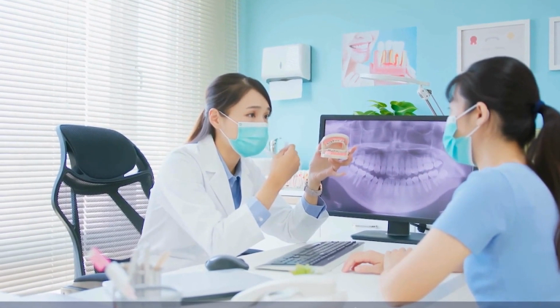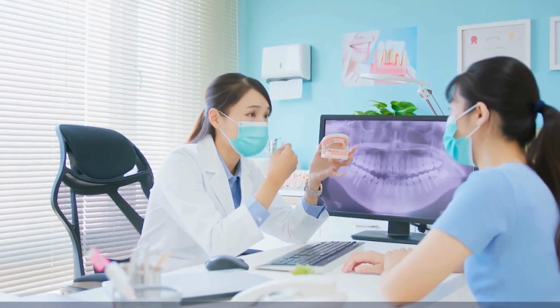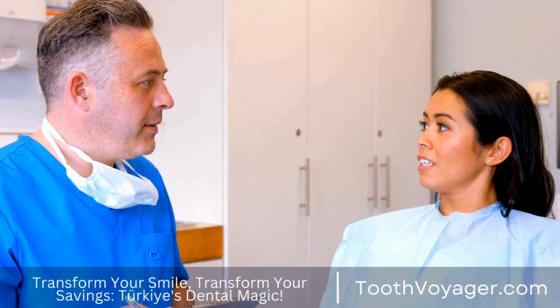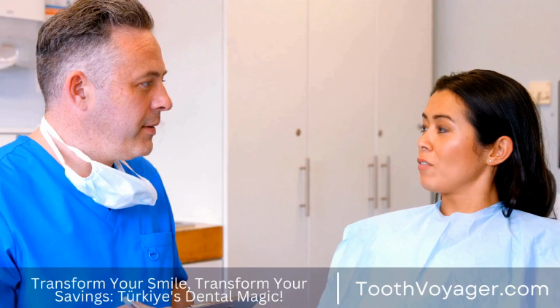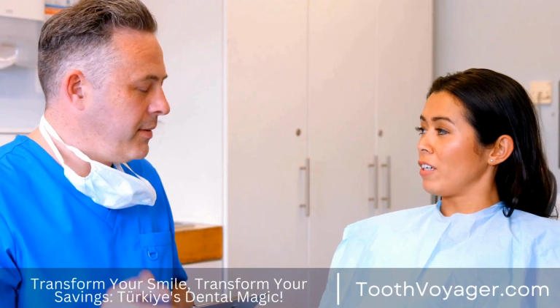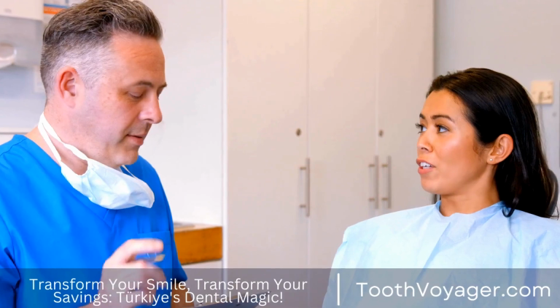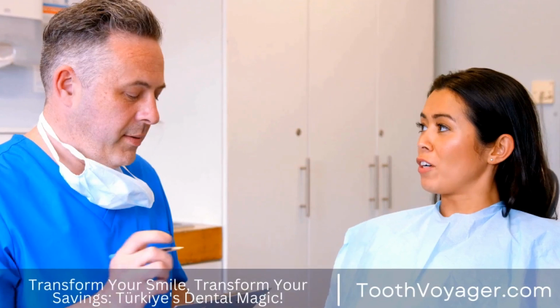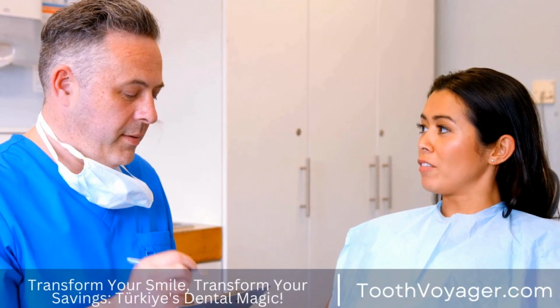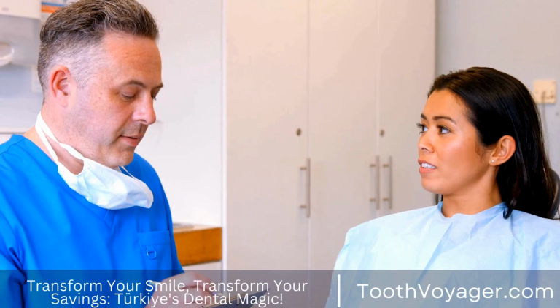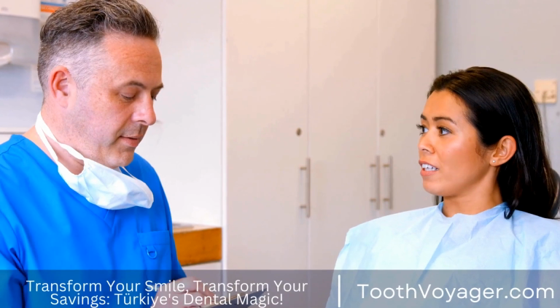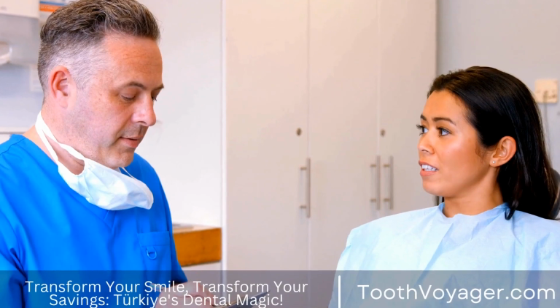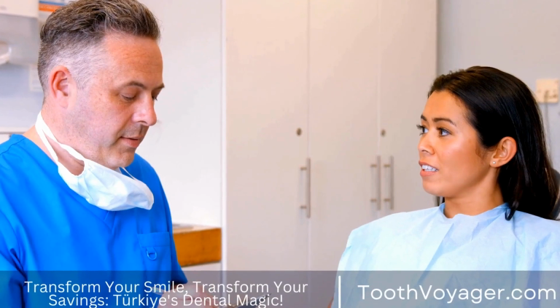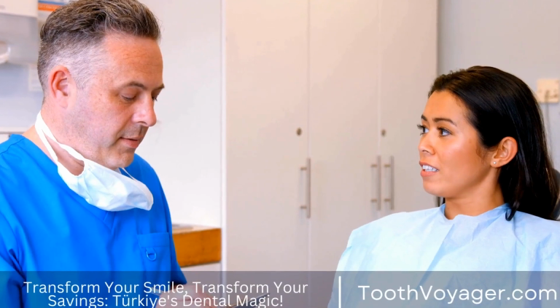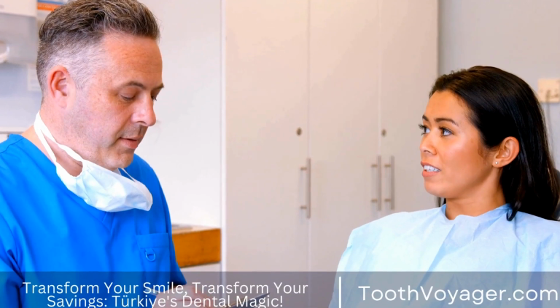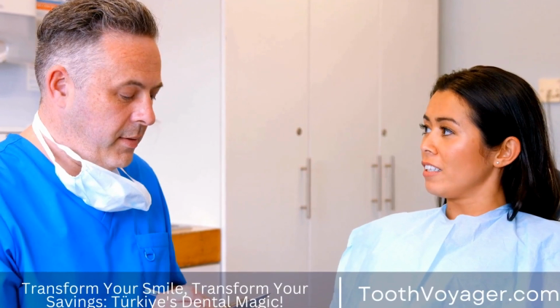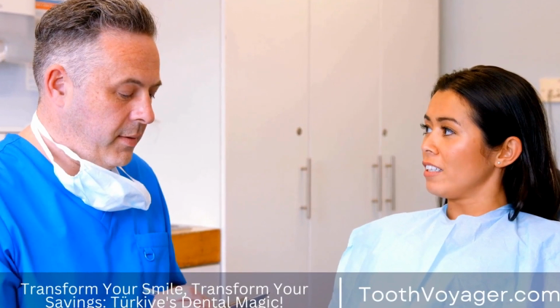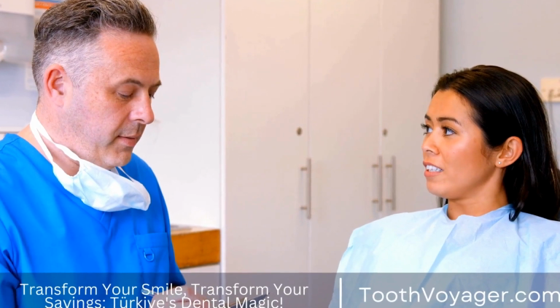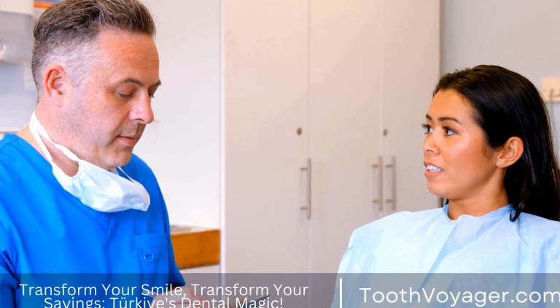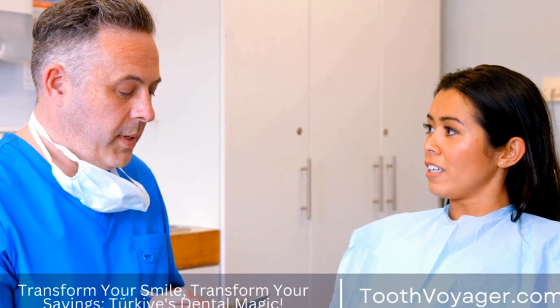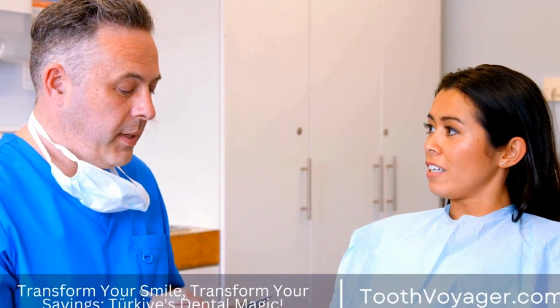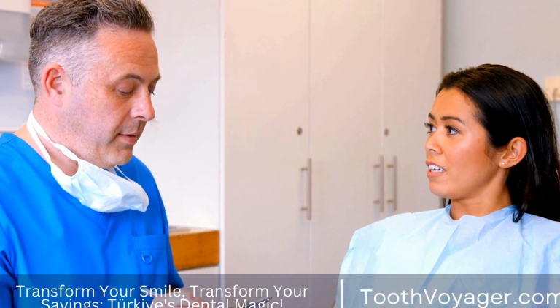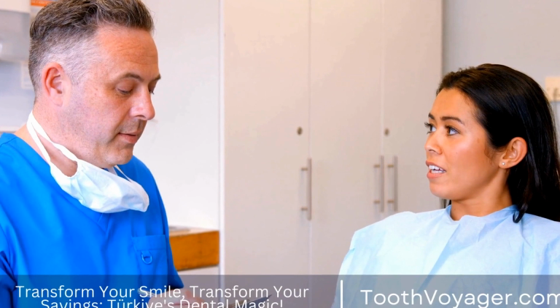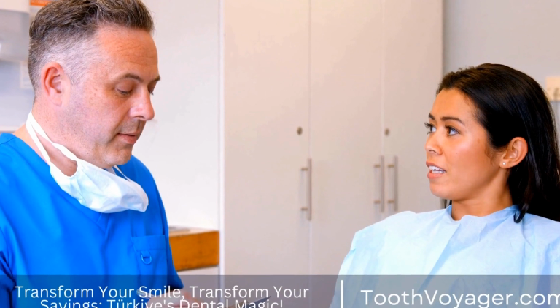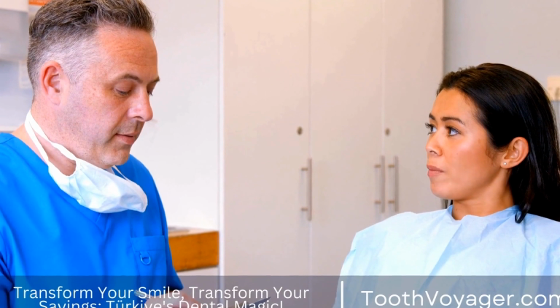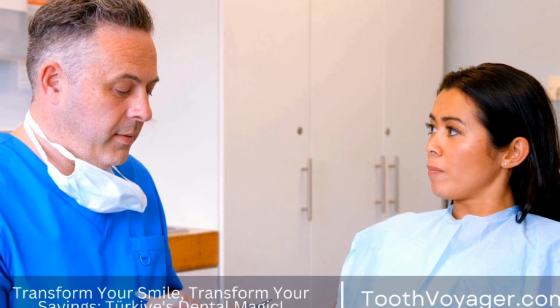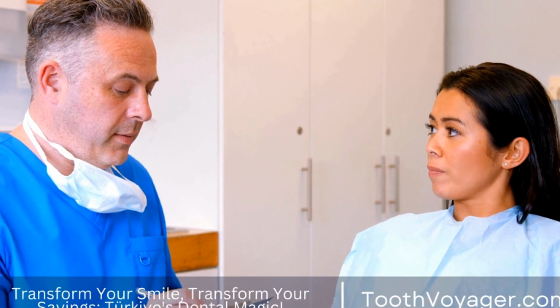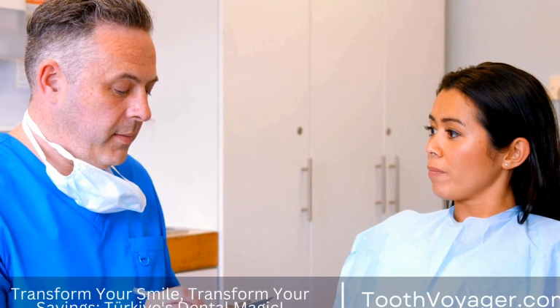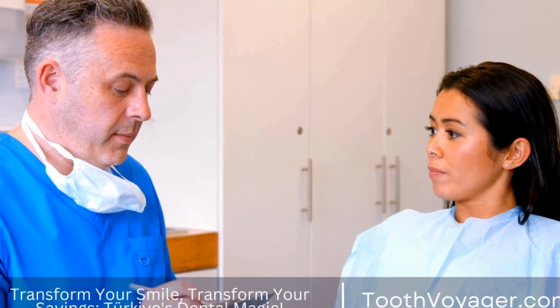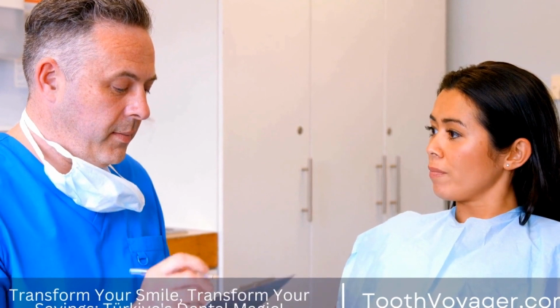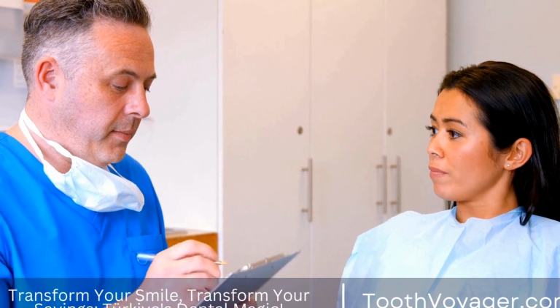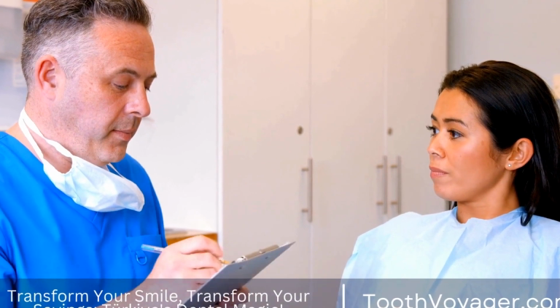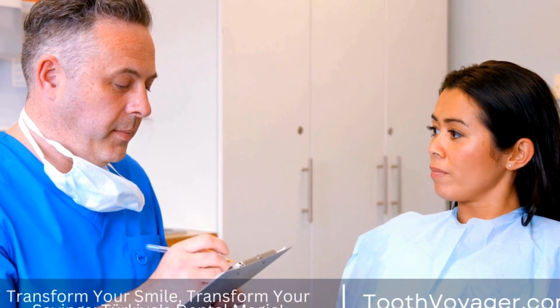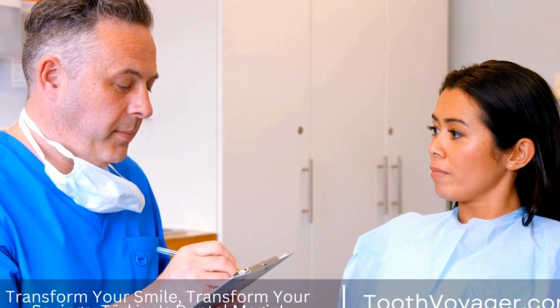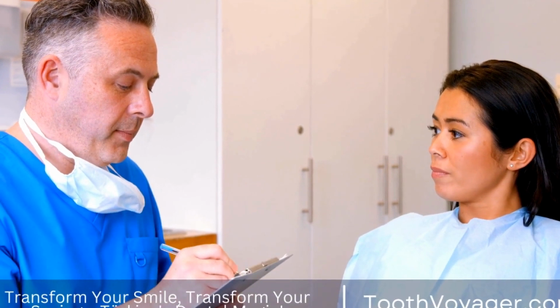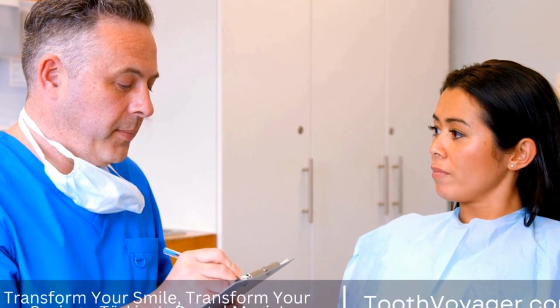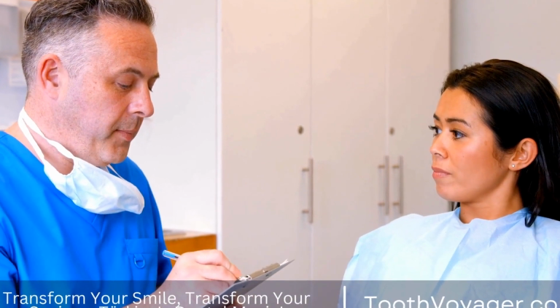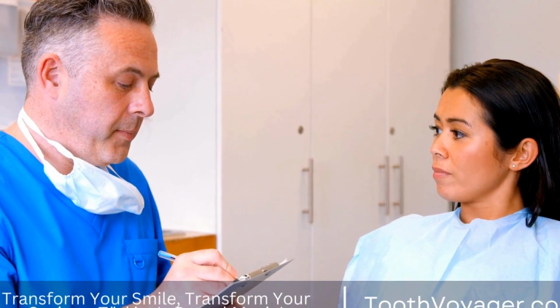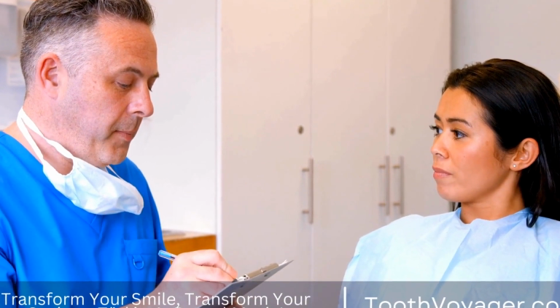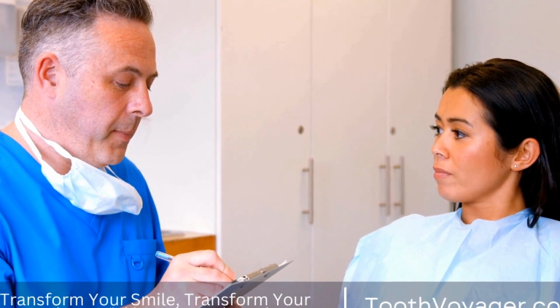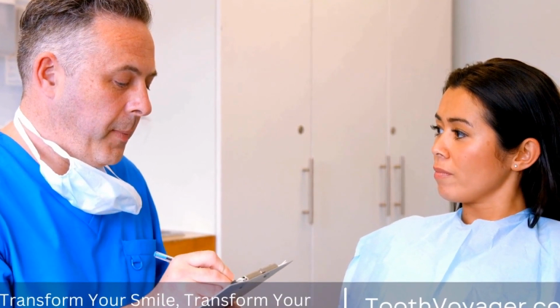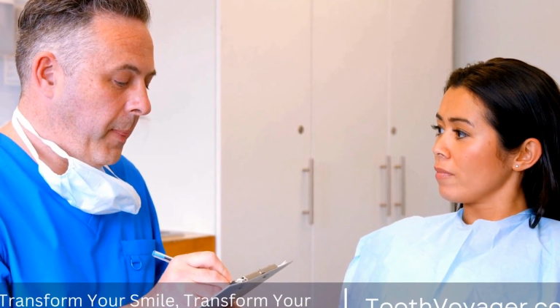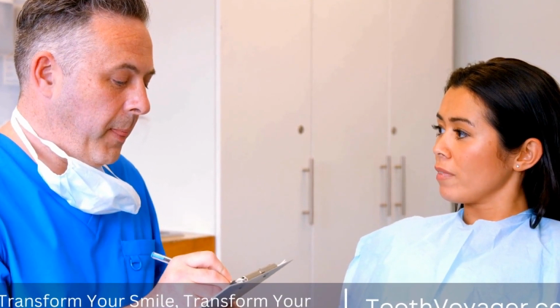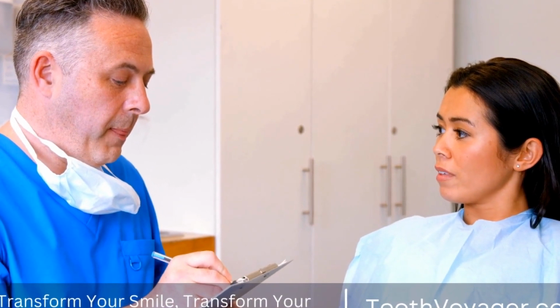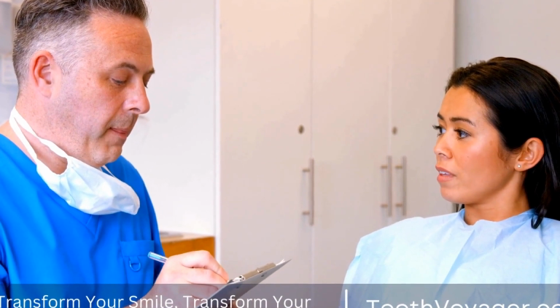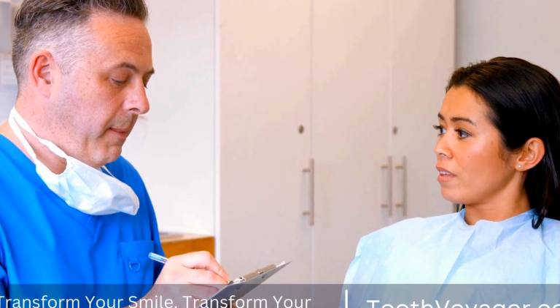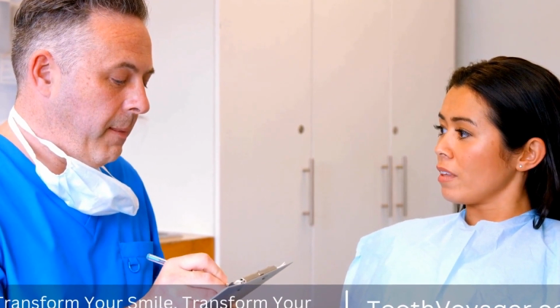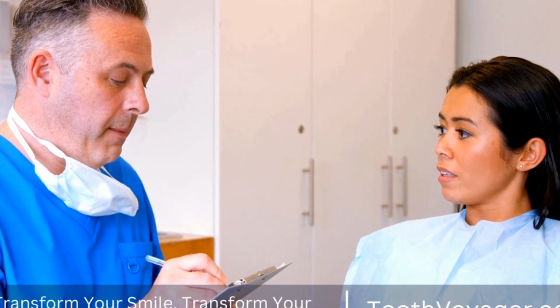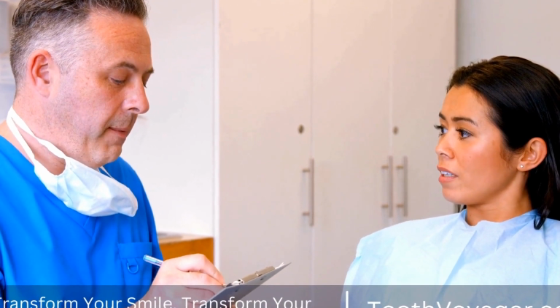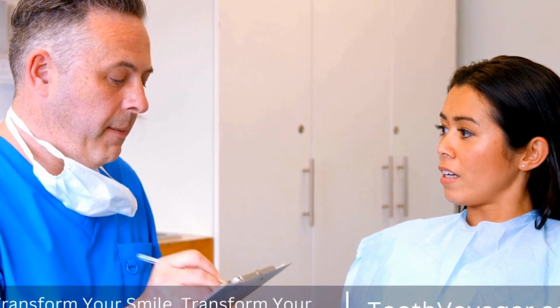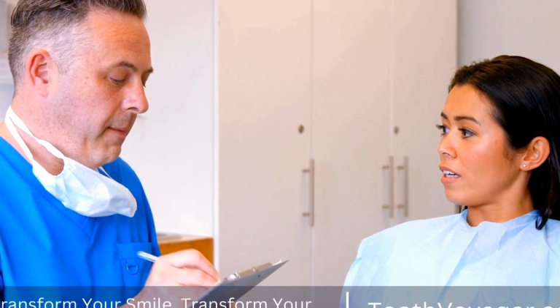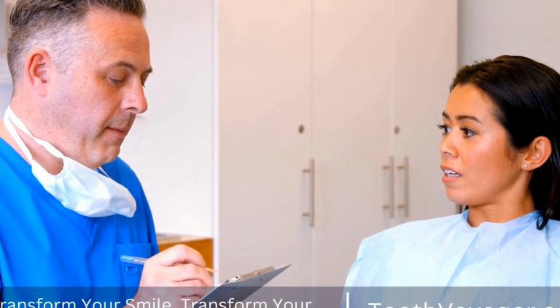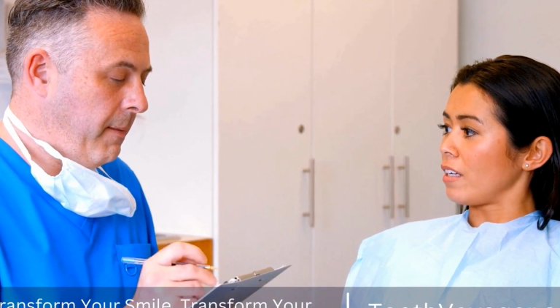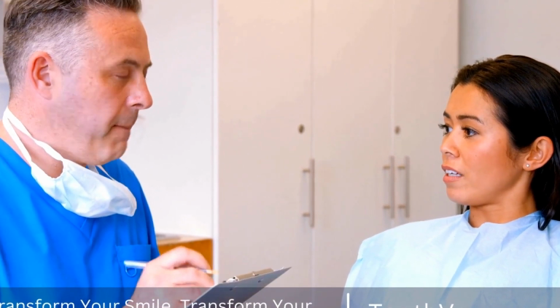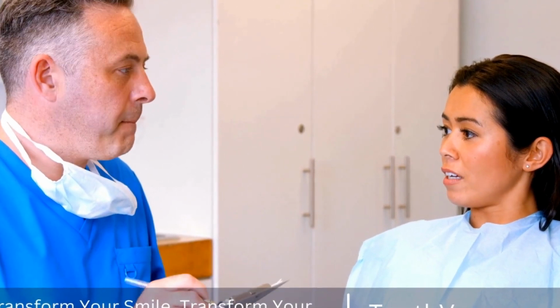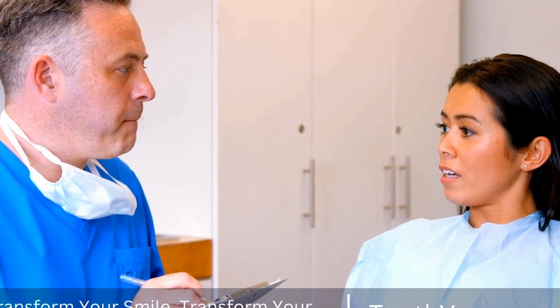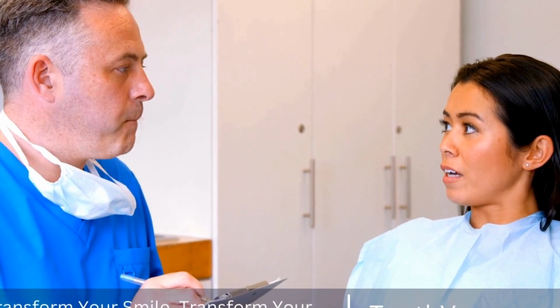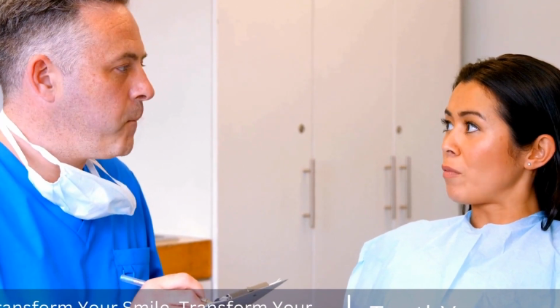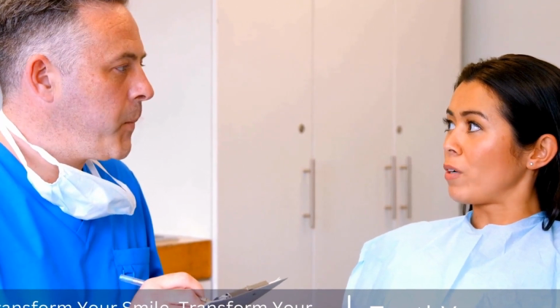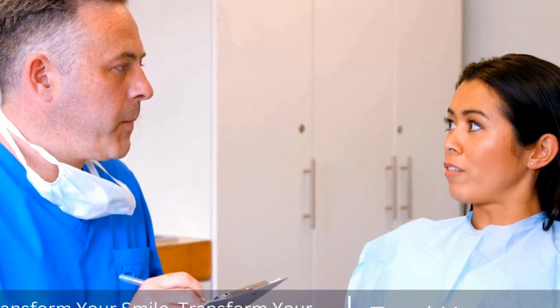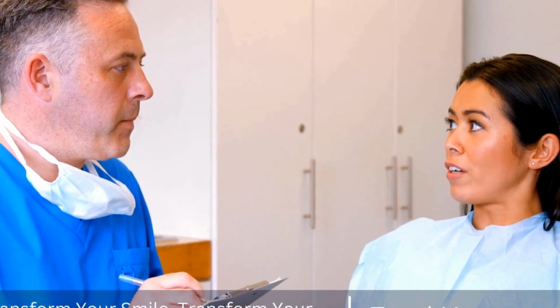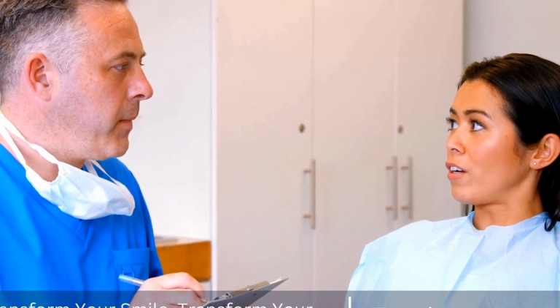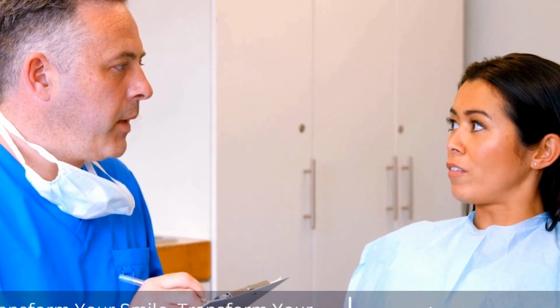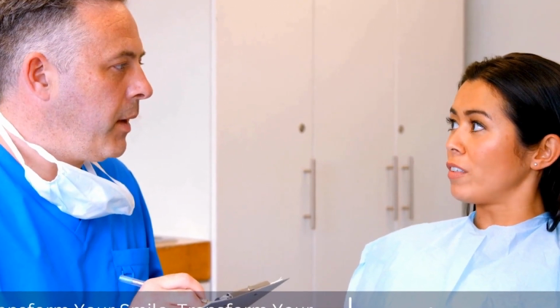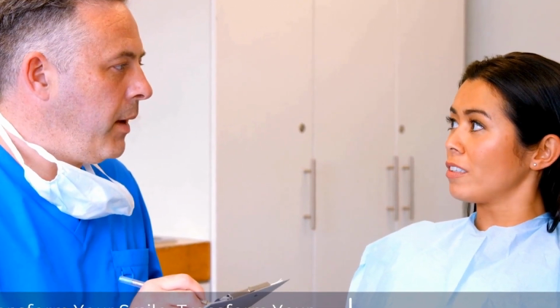That means your fillings are guaranteed to last for years, which allows patients to maintain healthy teeth without stressing about regular fillings.